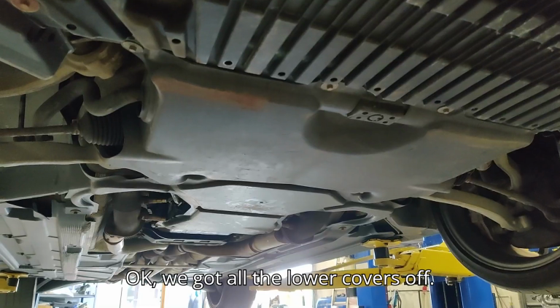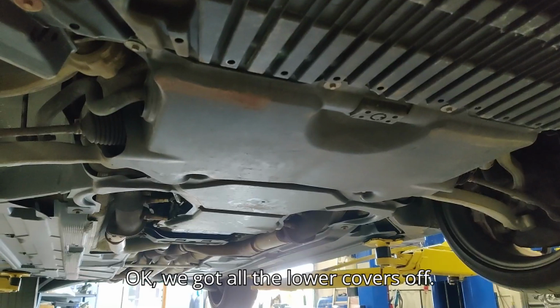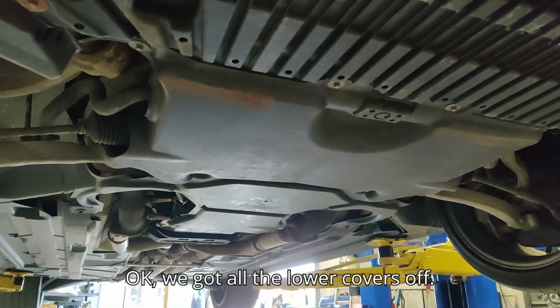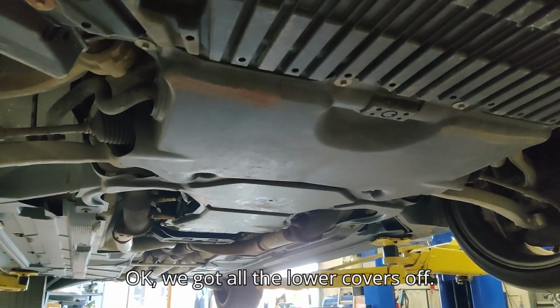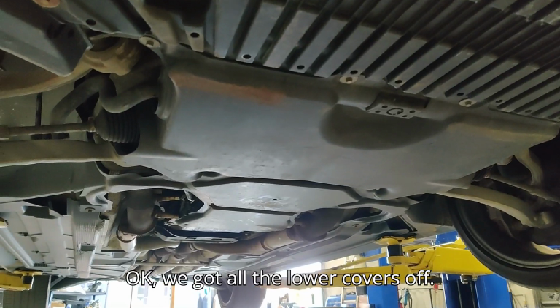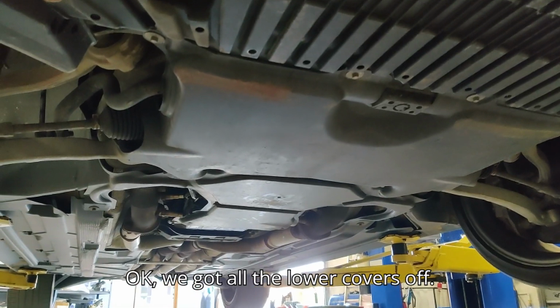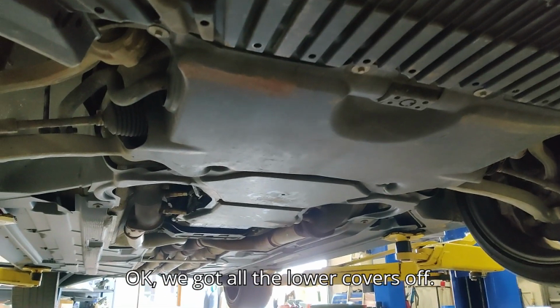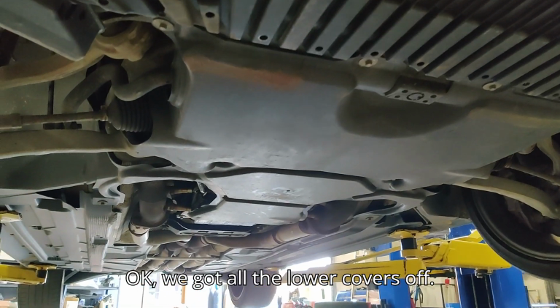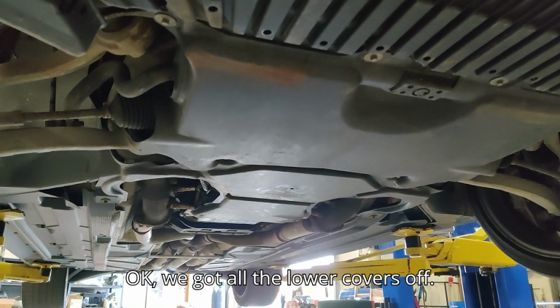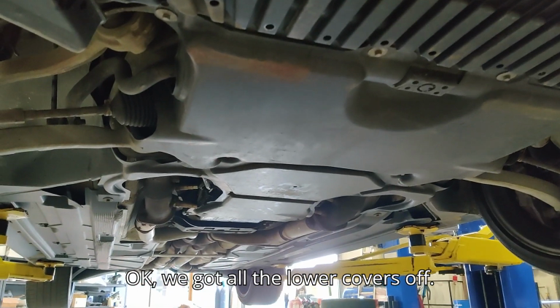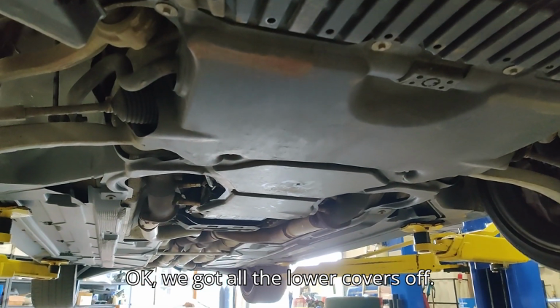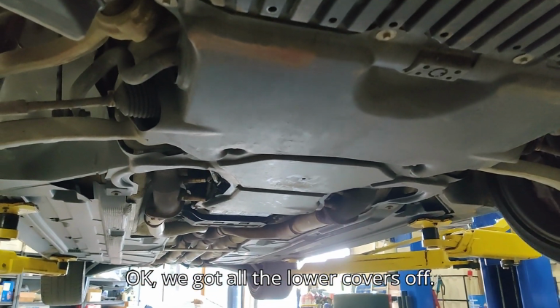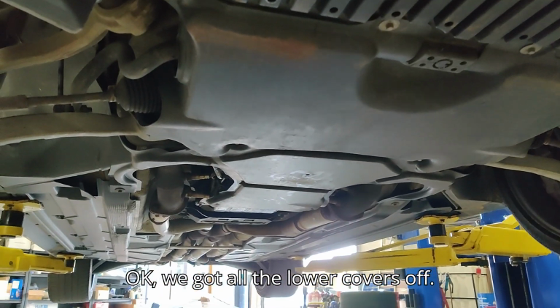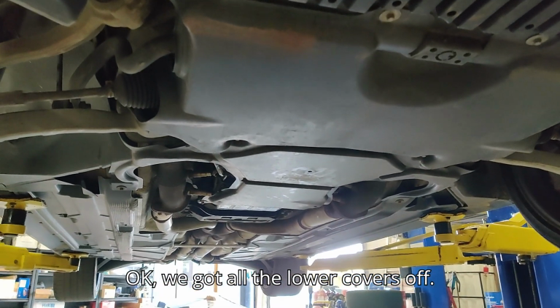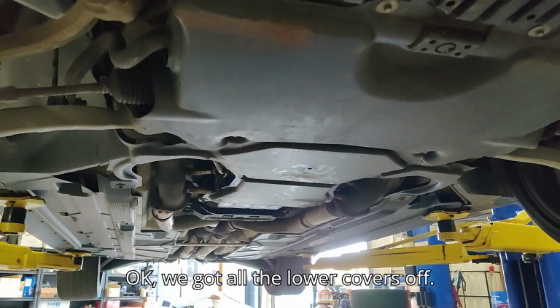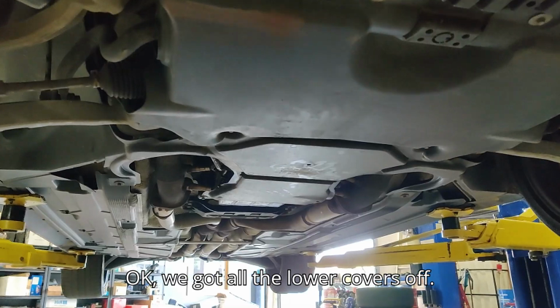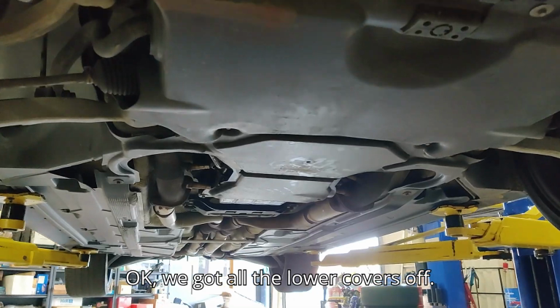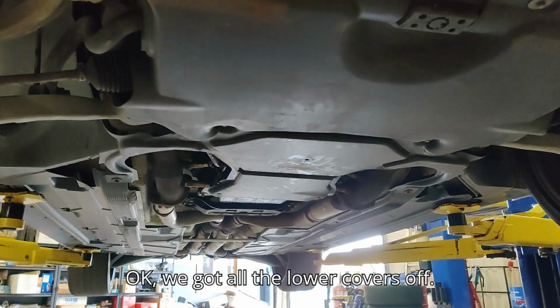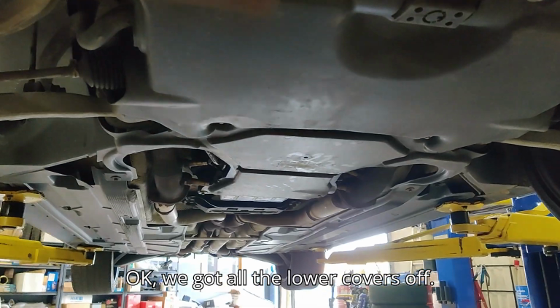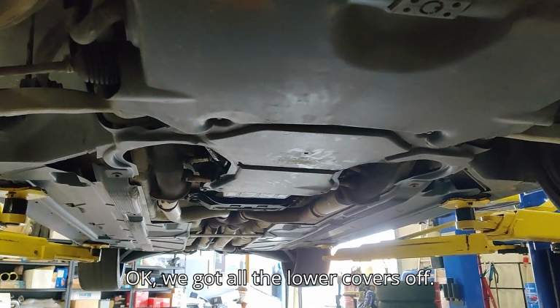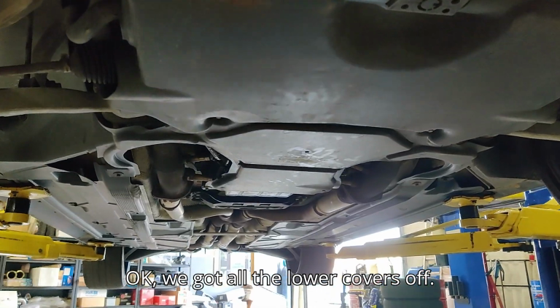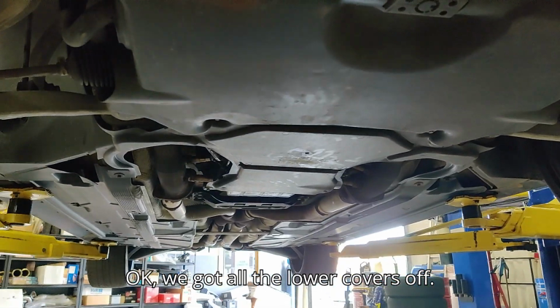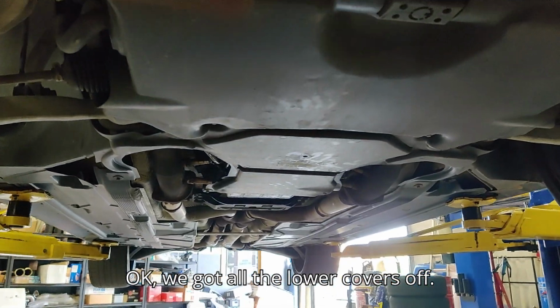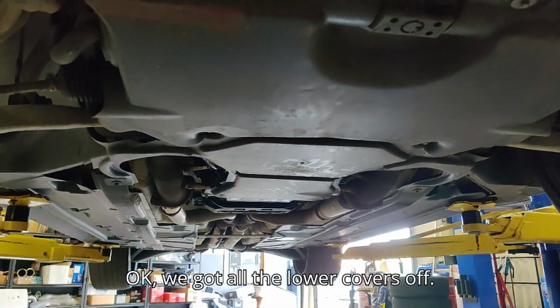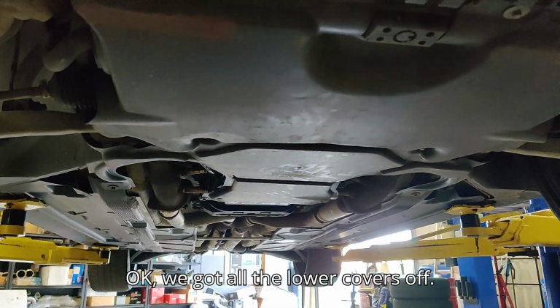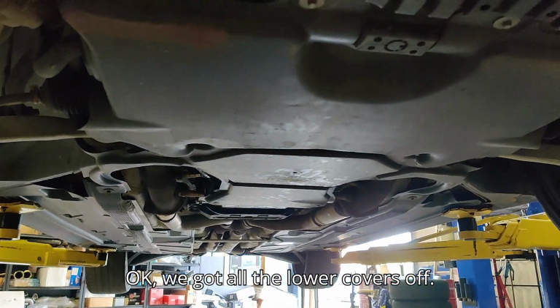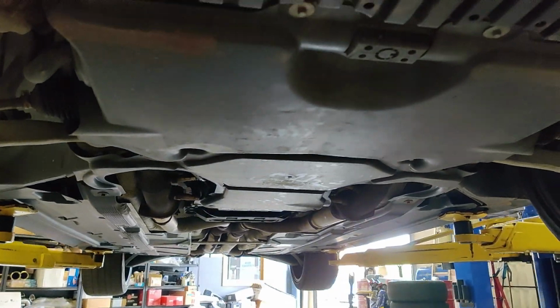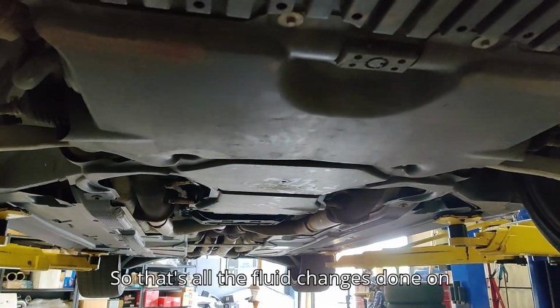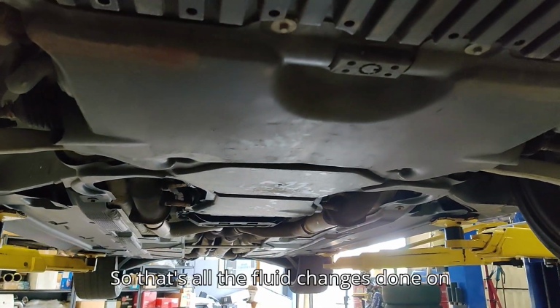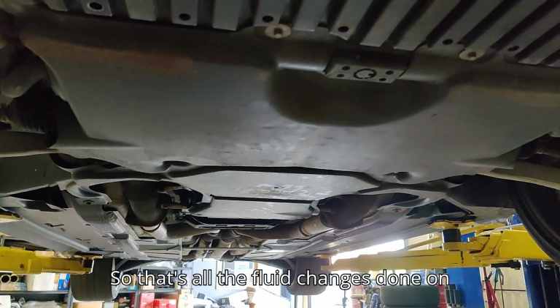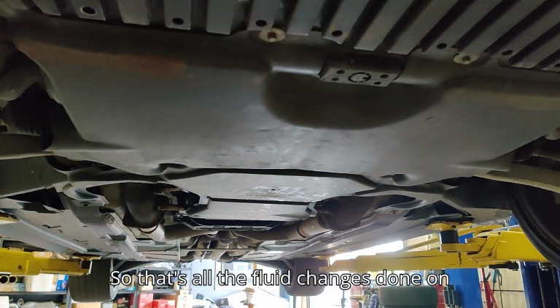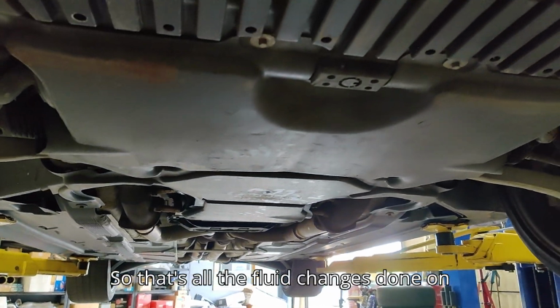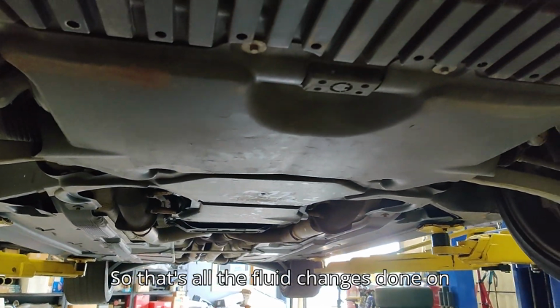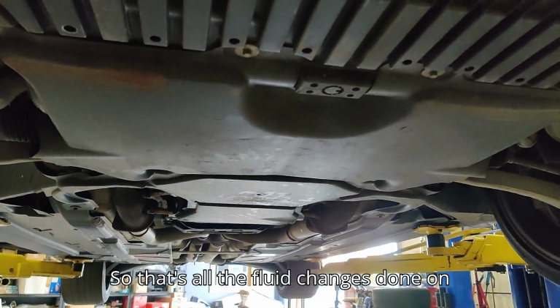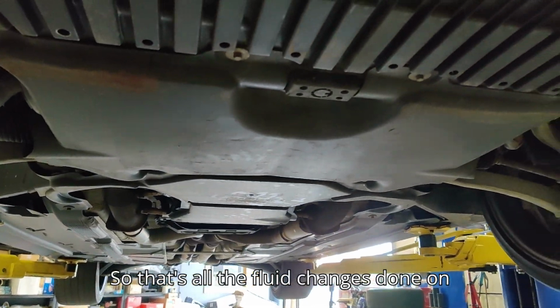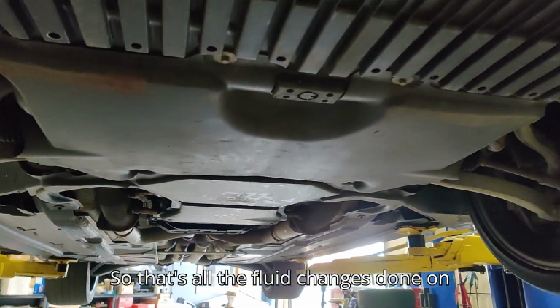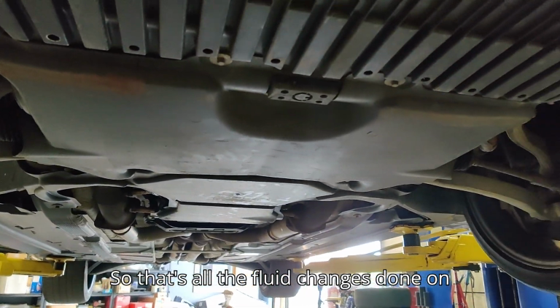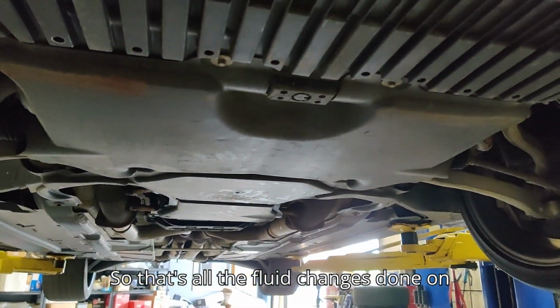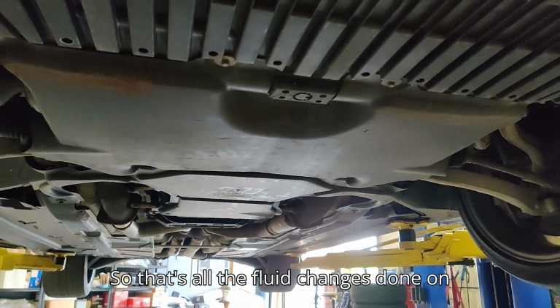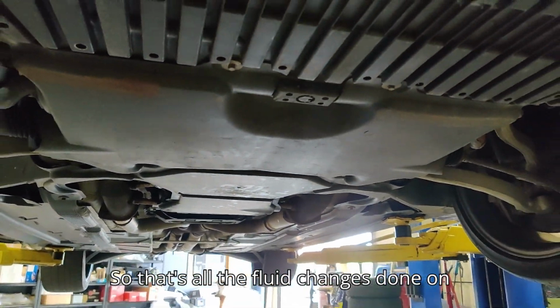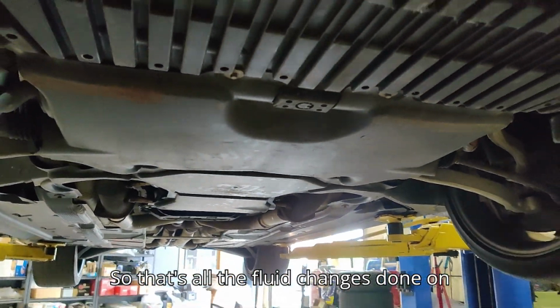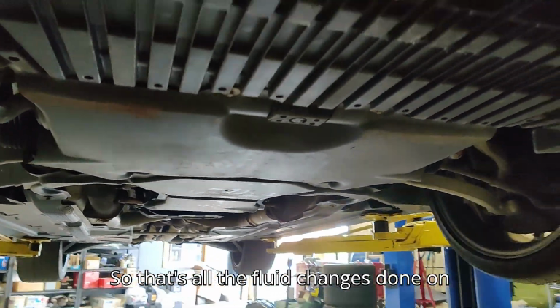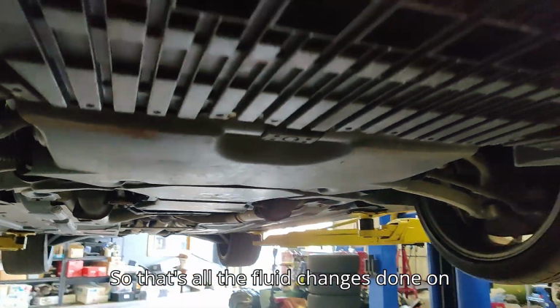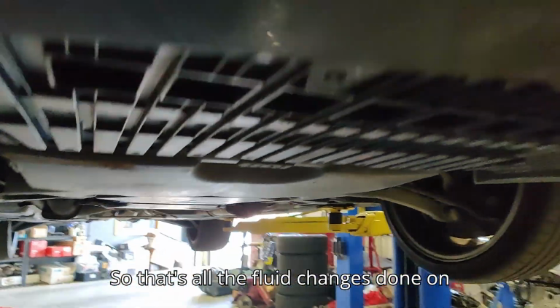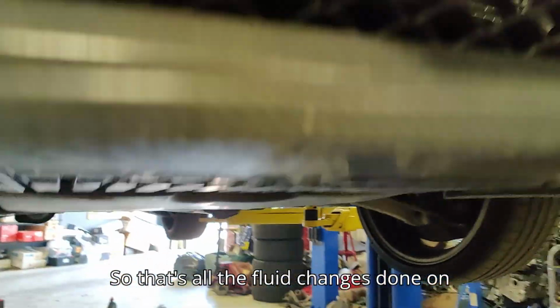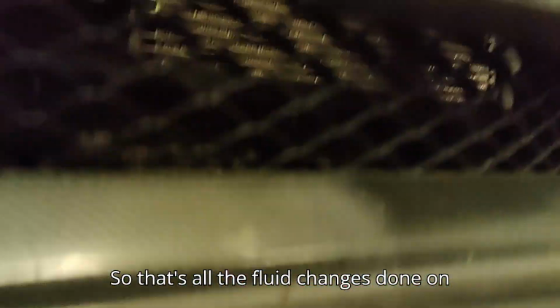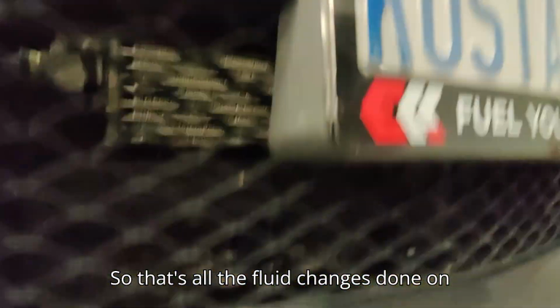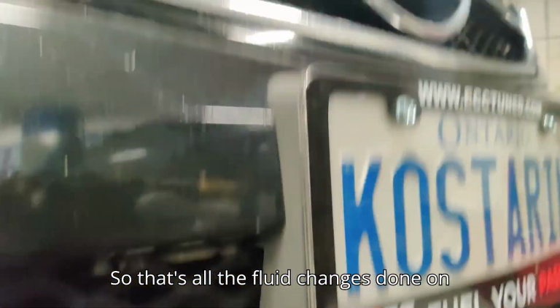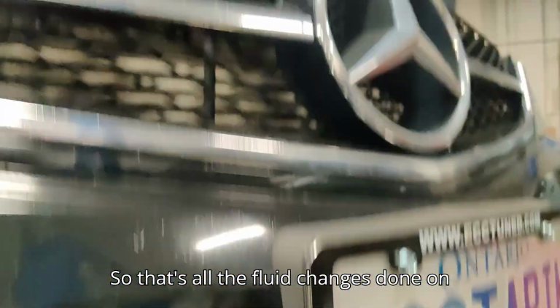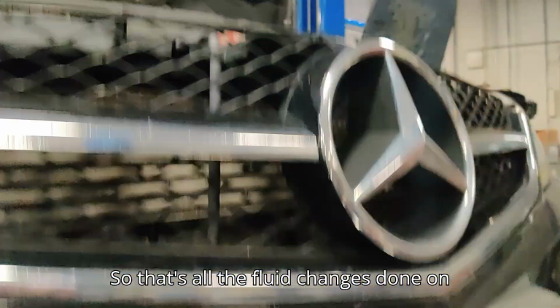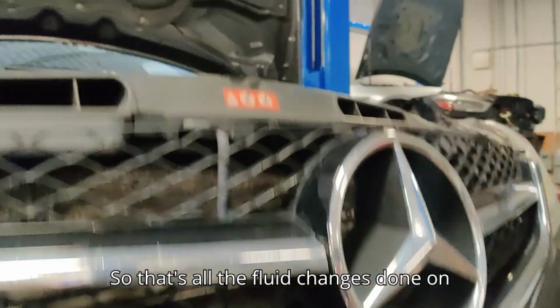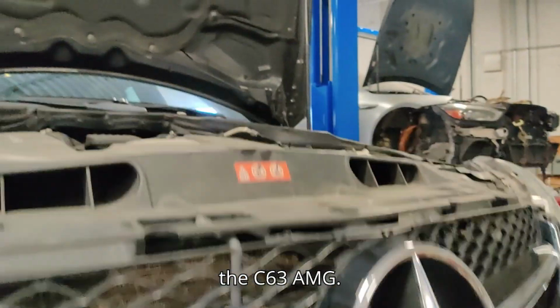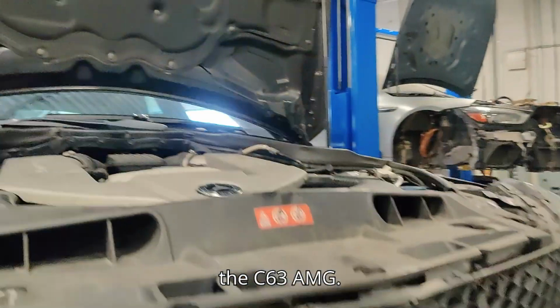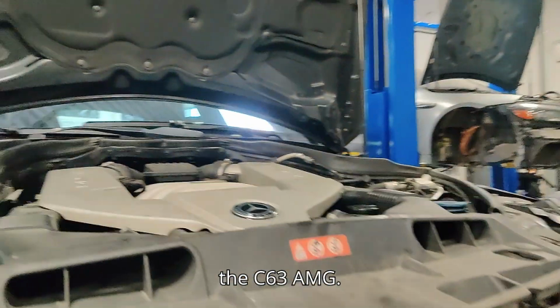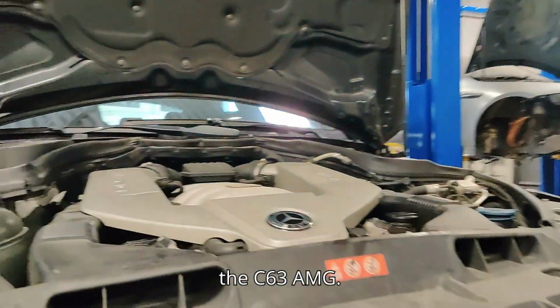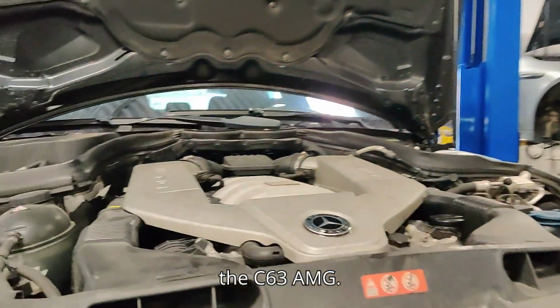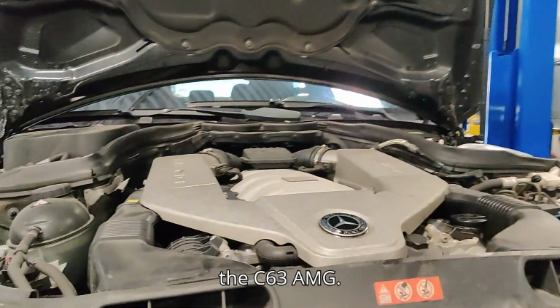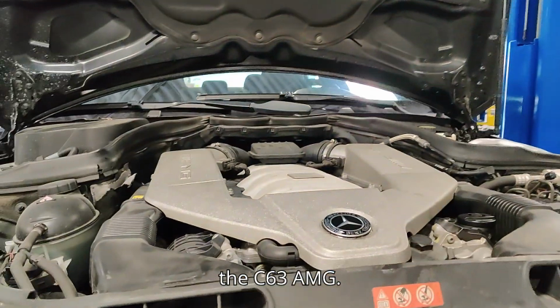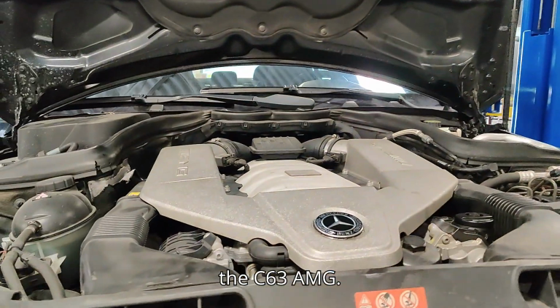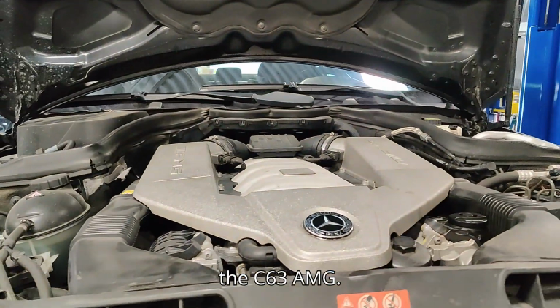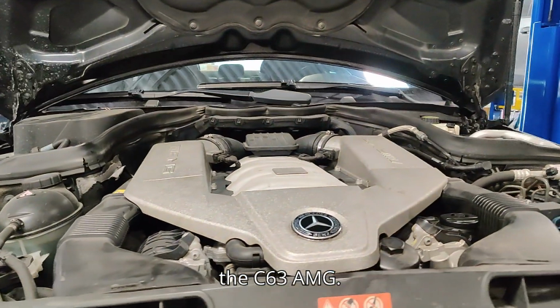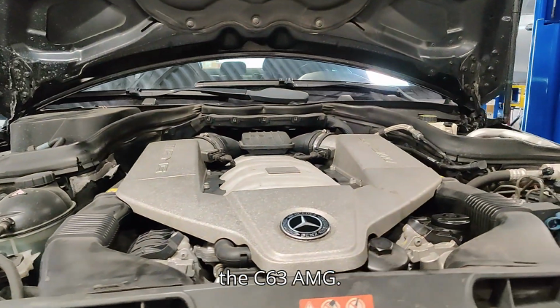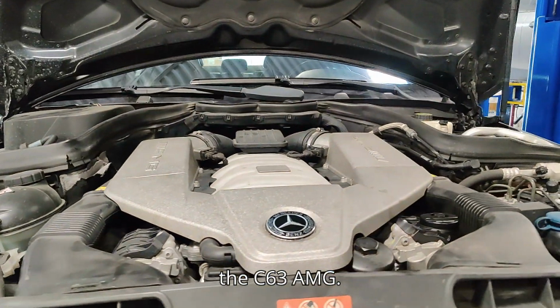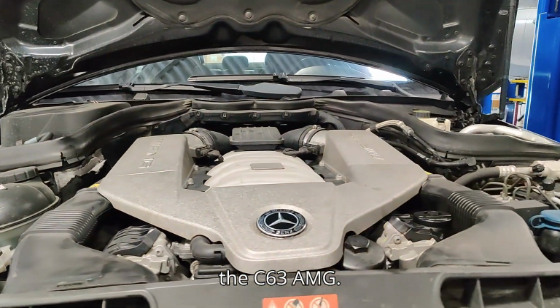We've got all the lower covers back off — and that's the complete fluid change done on the C63 AMG.